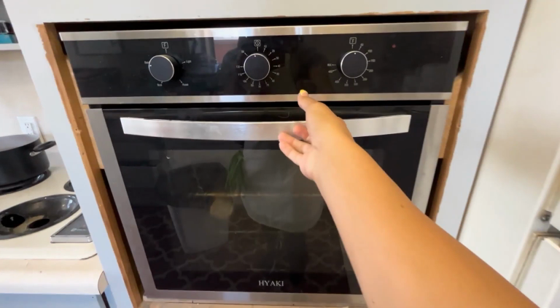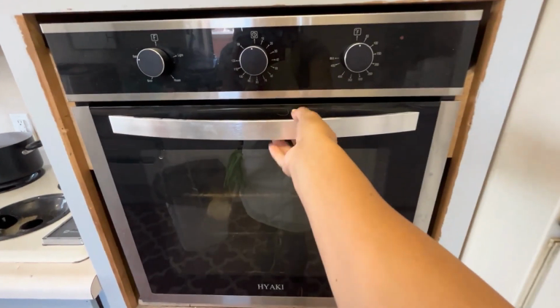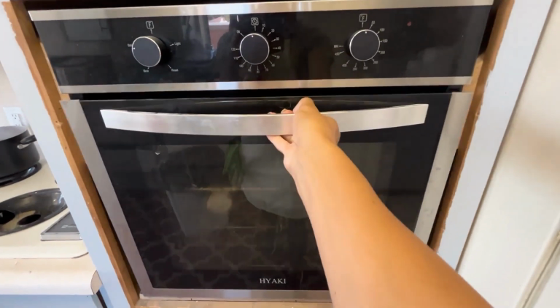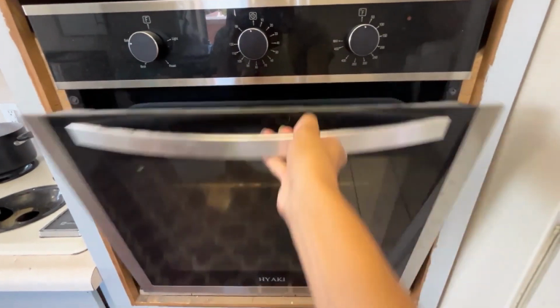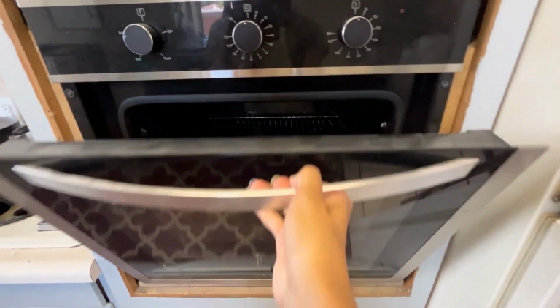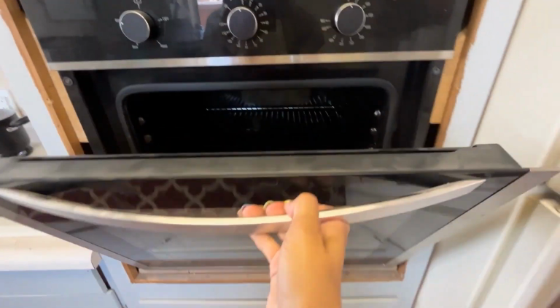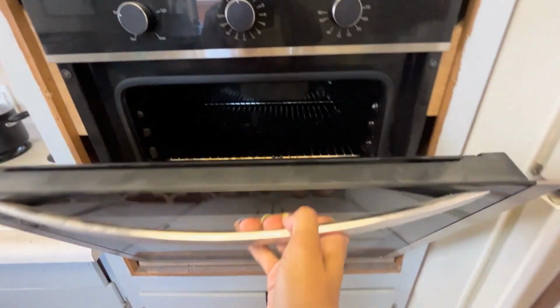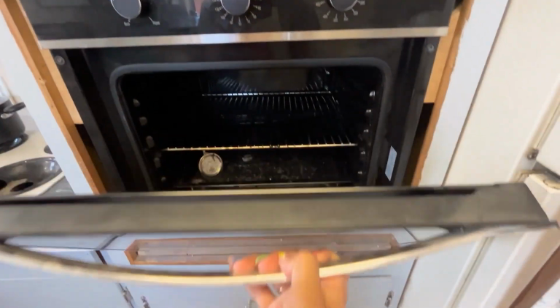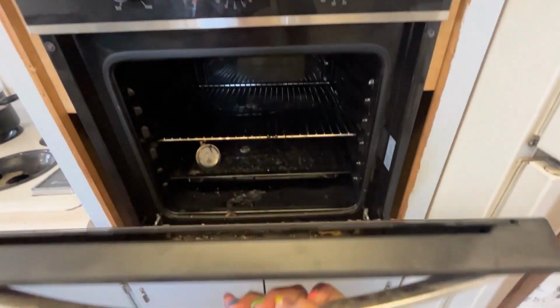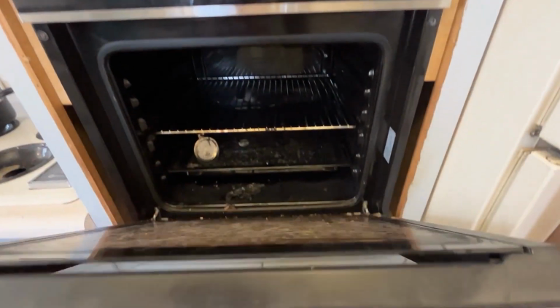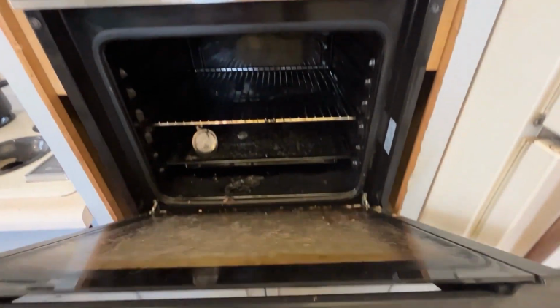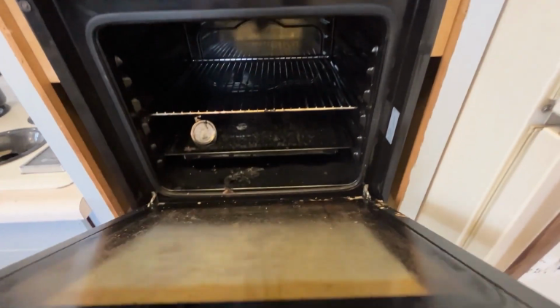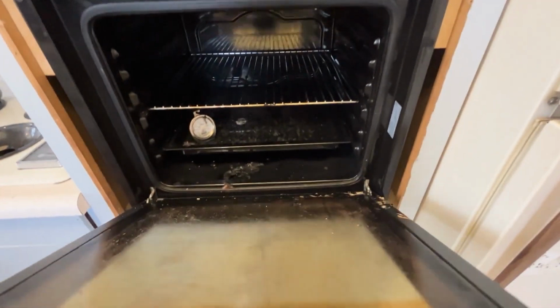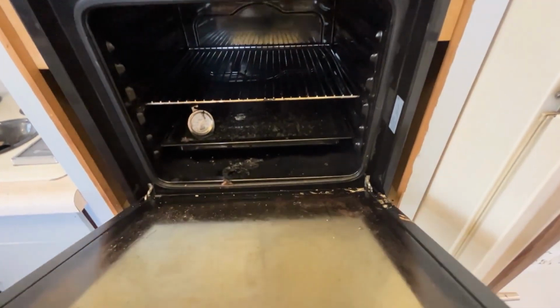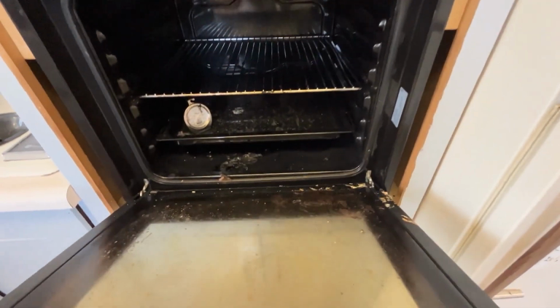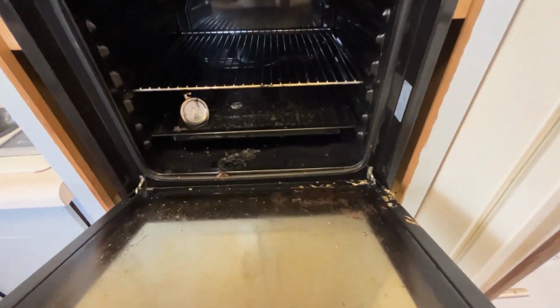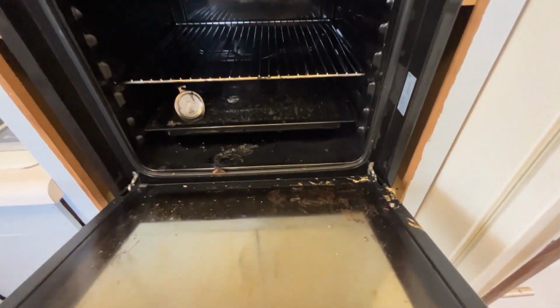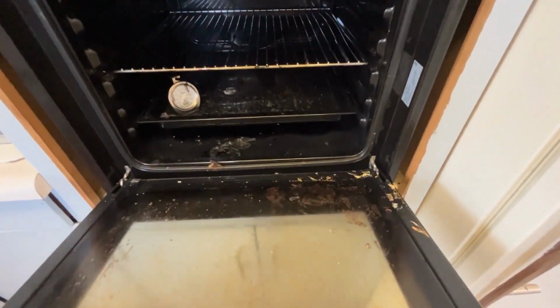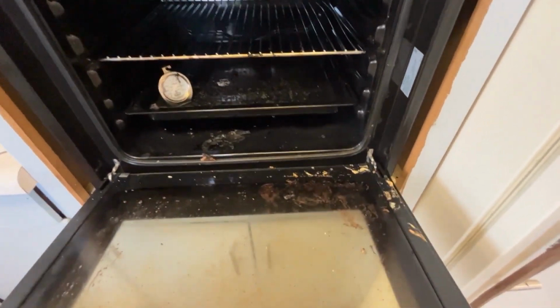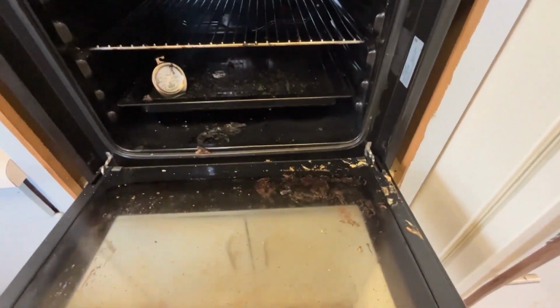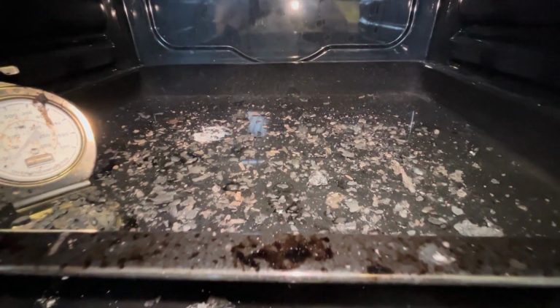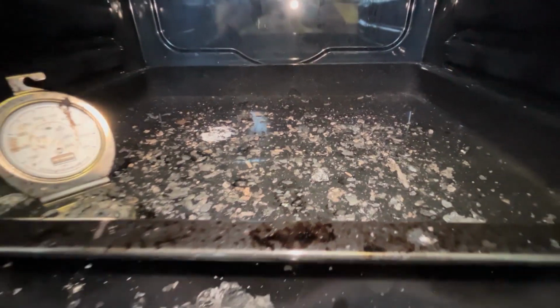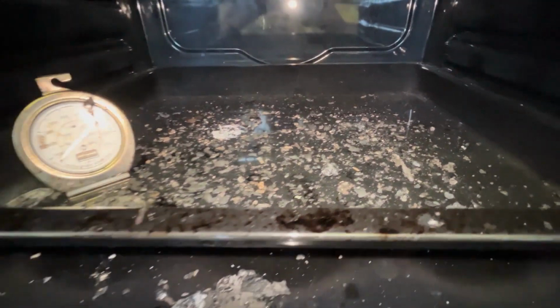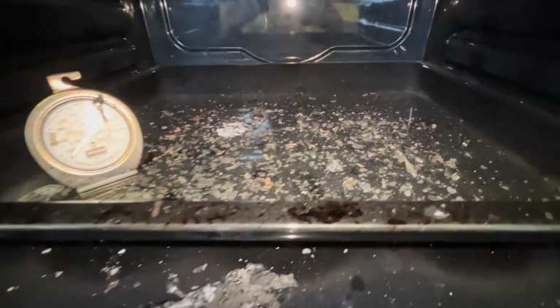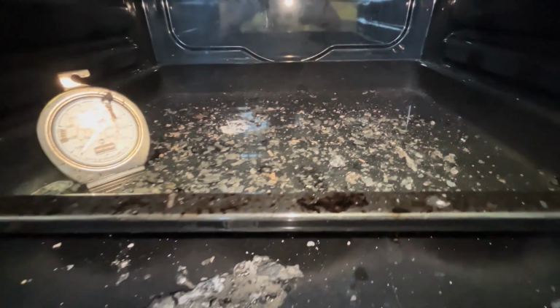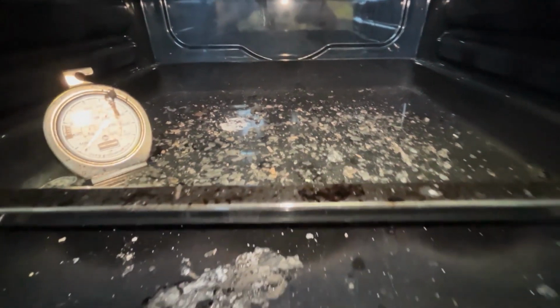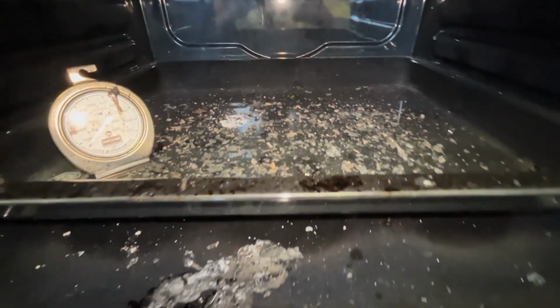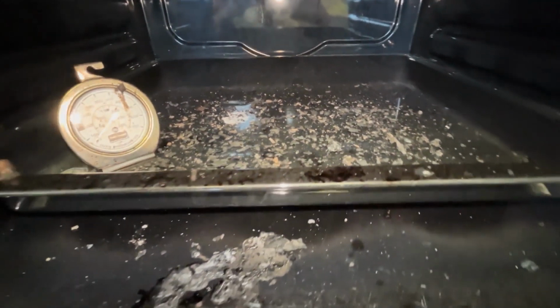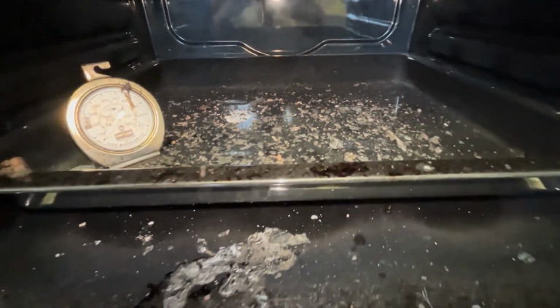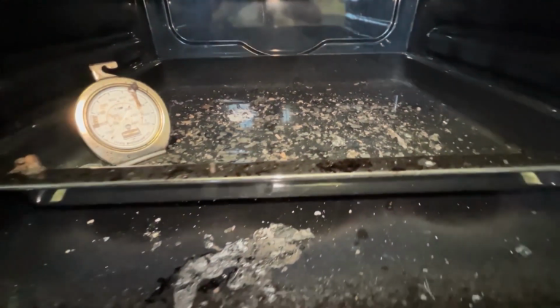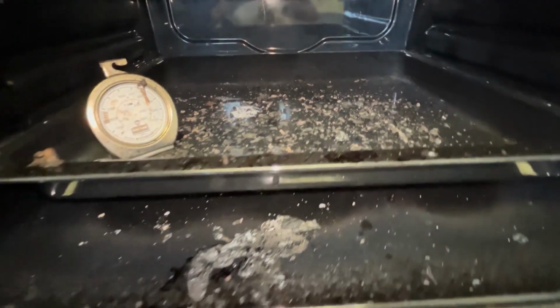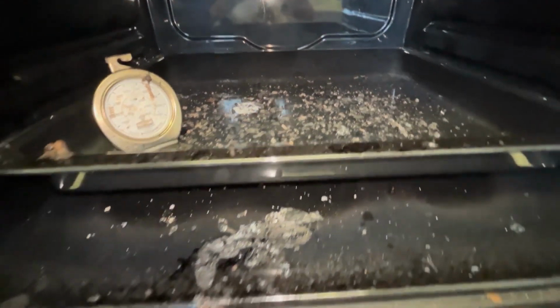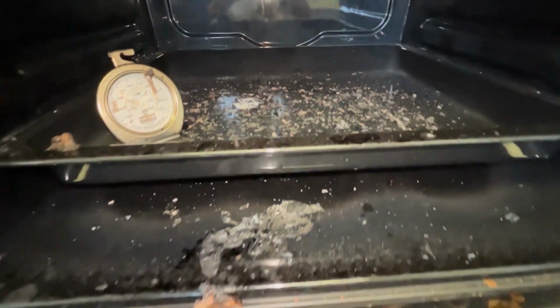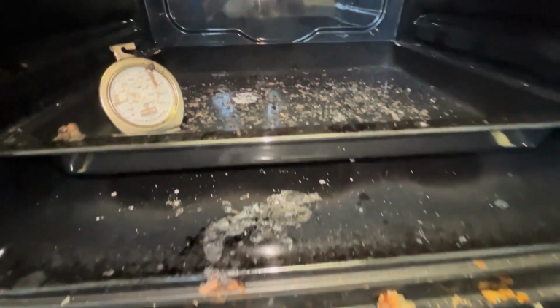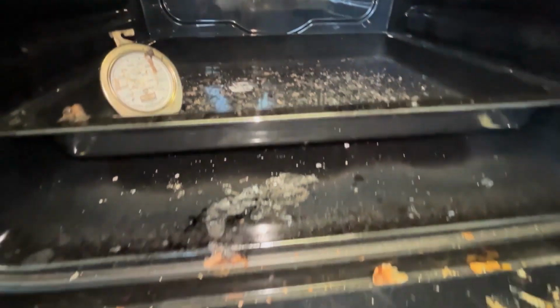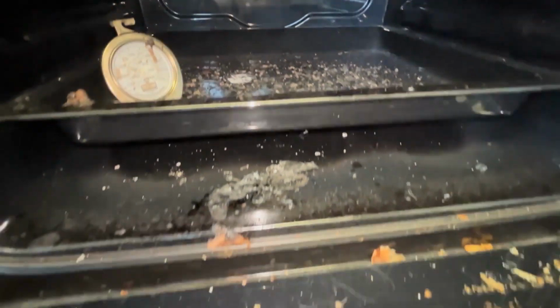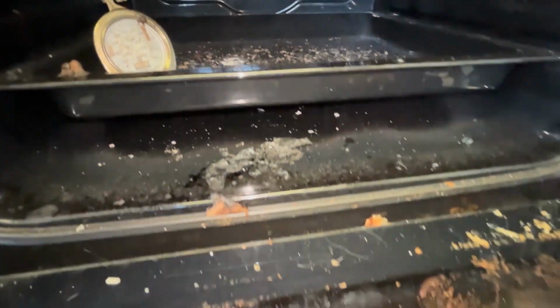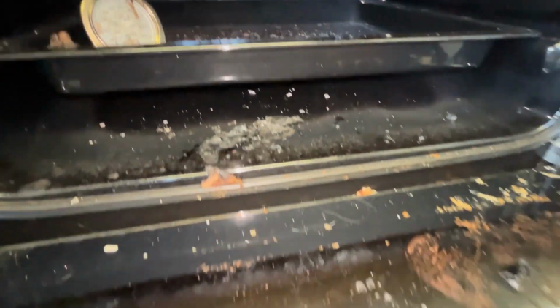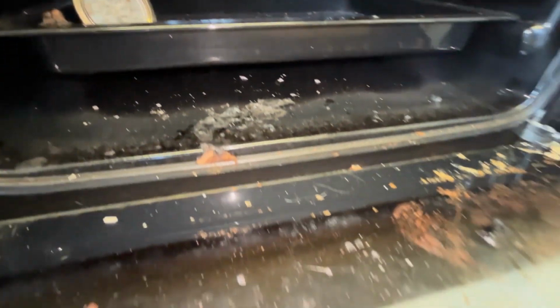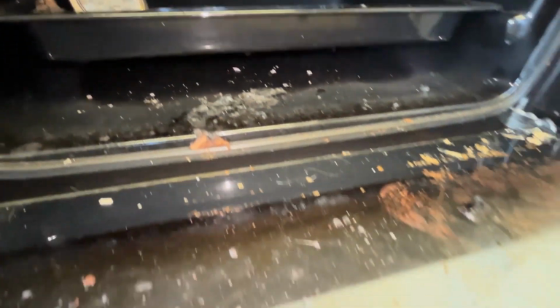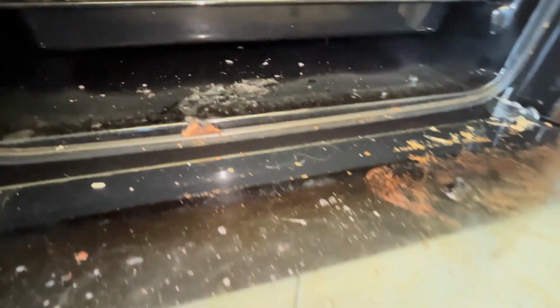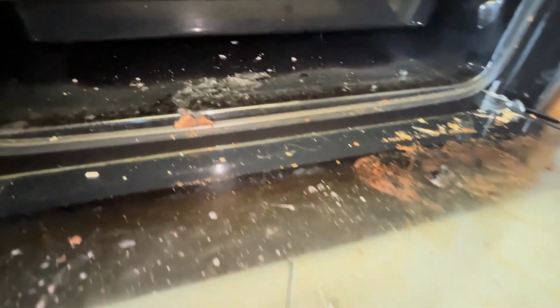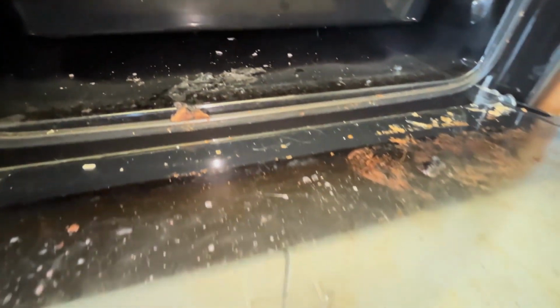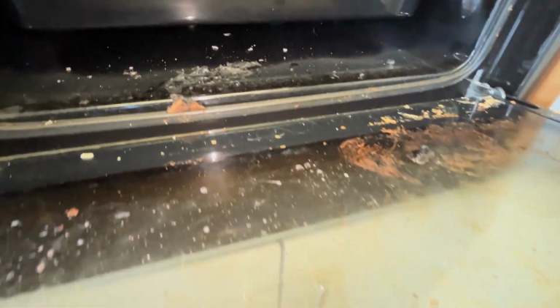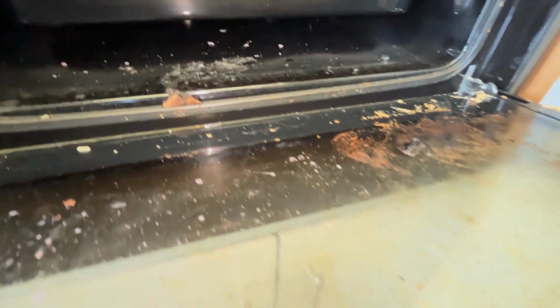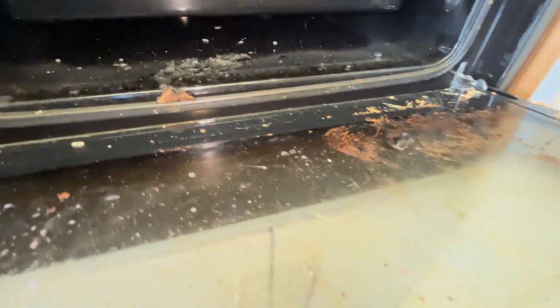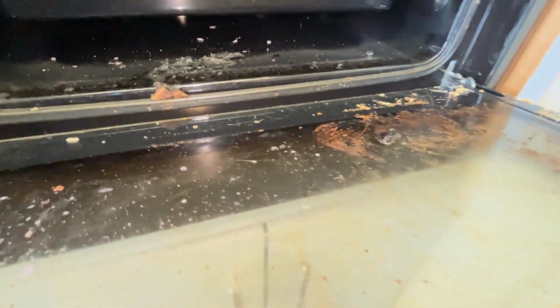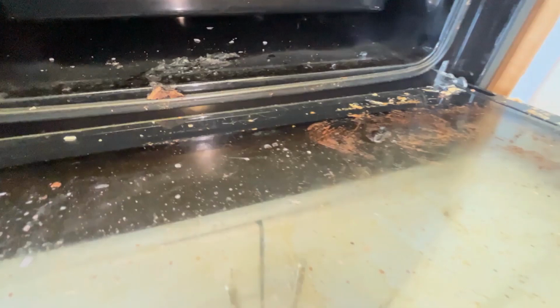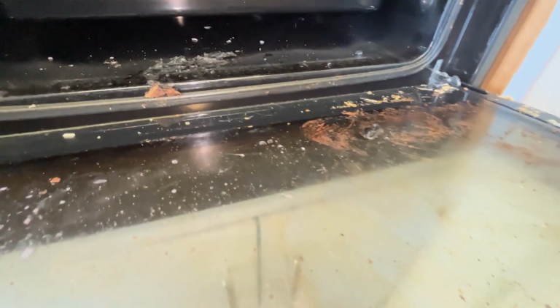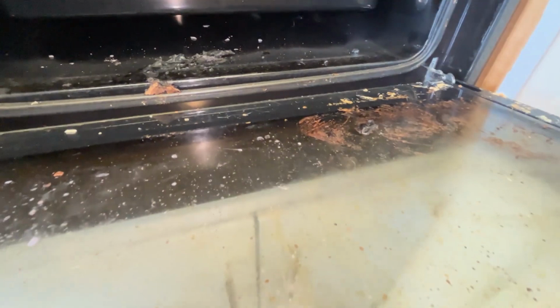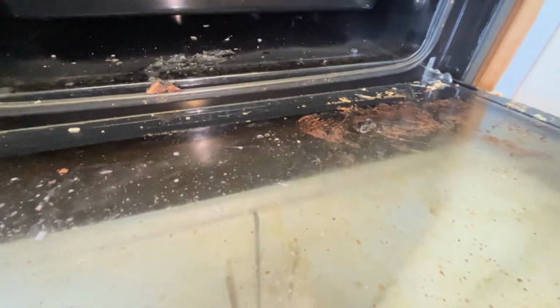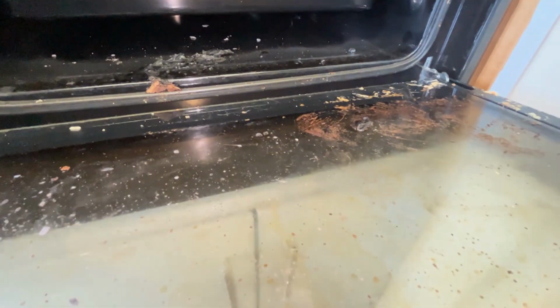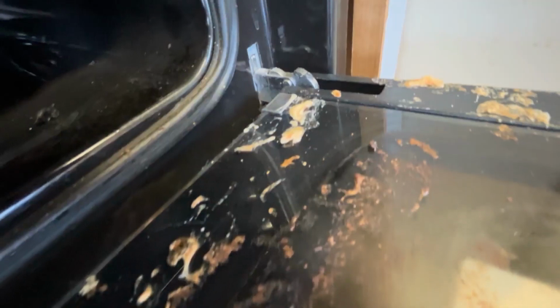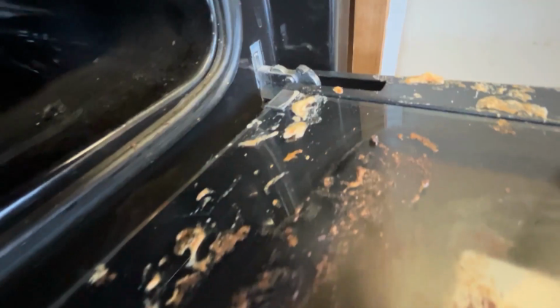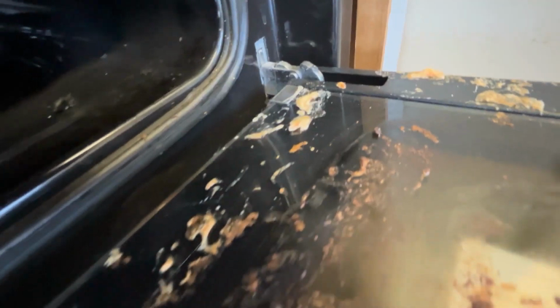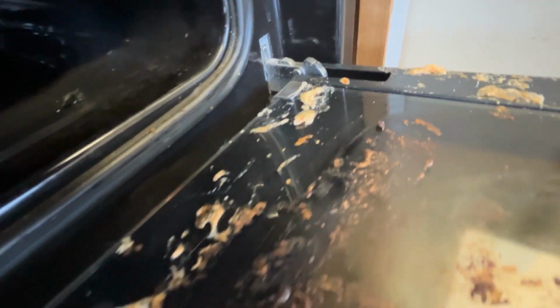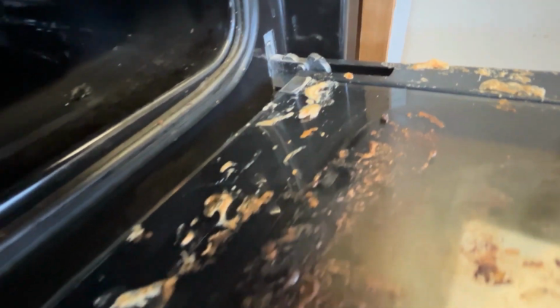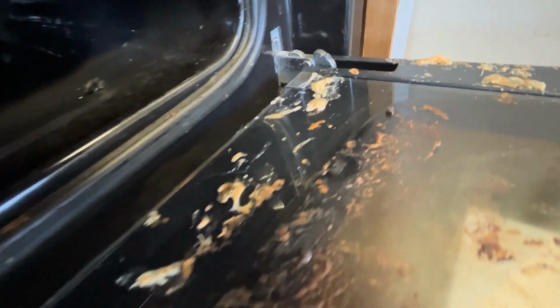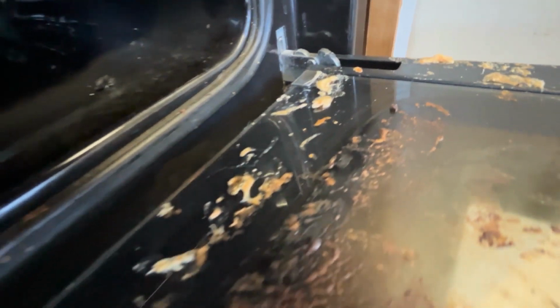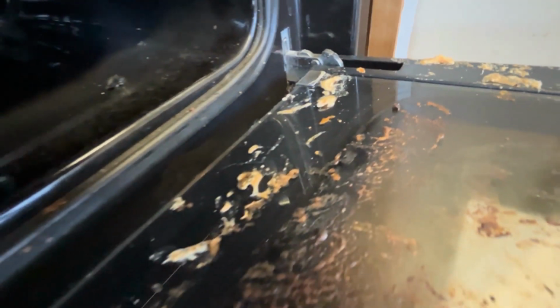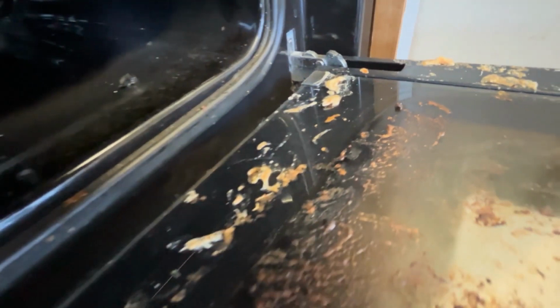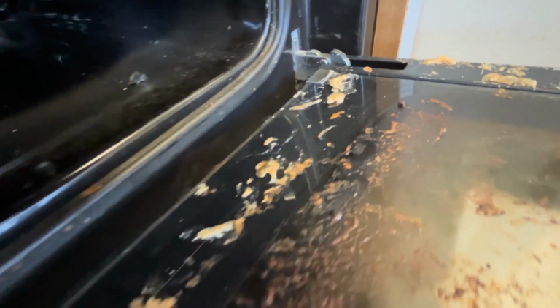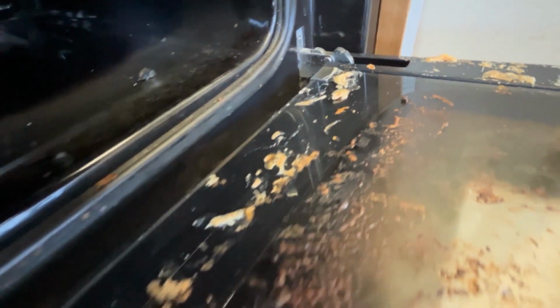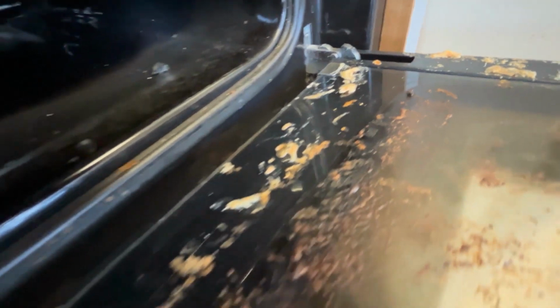Want to see the easiest way to clean your oven? I'm gonna show you. Today I'm gonna show you how easy it is to clean your oven with little to no scrubbing.